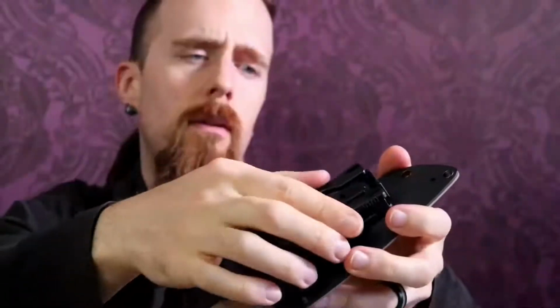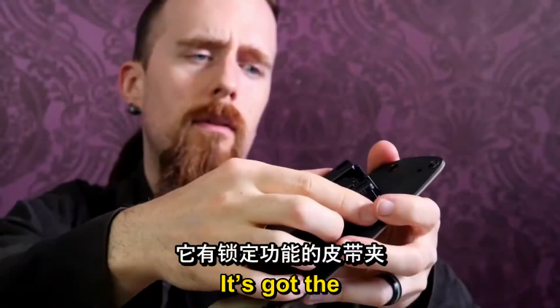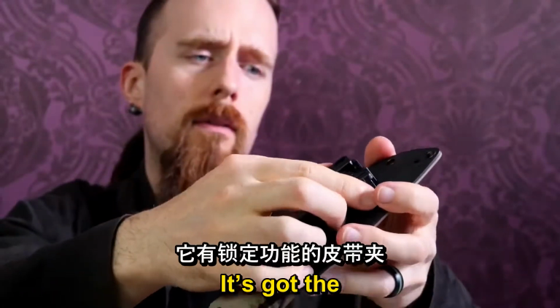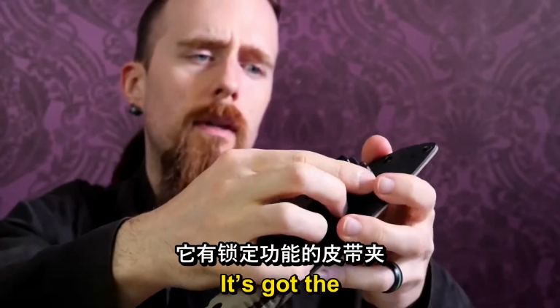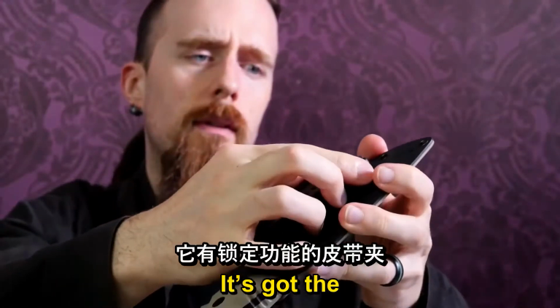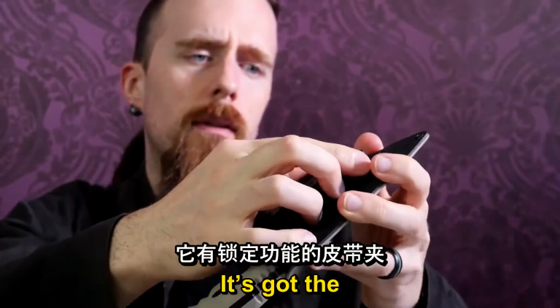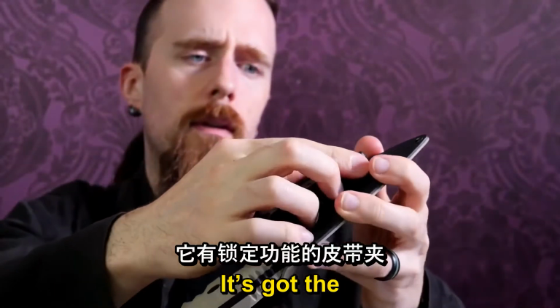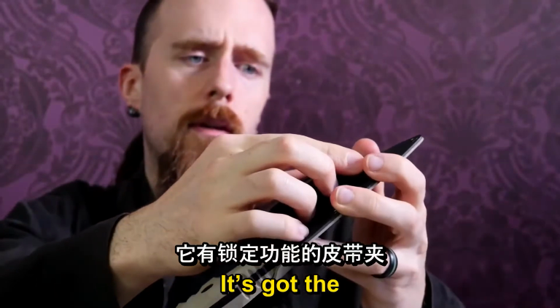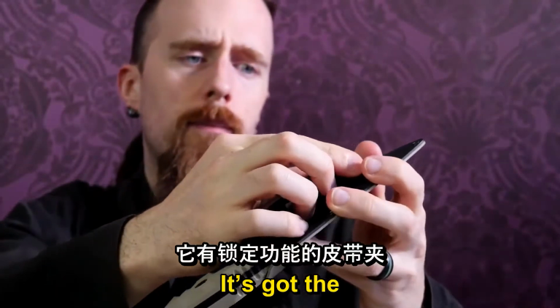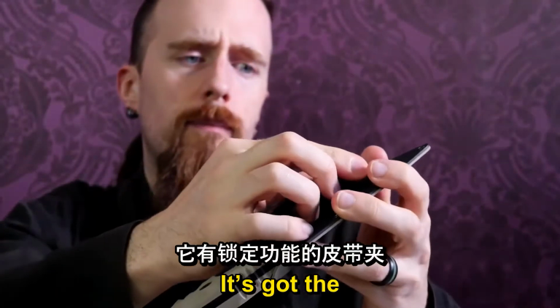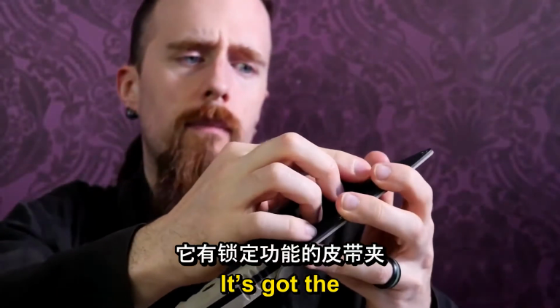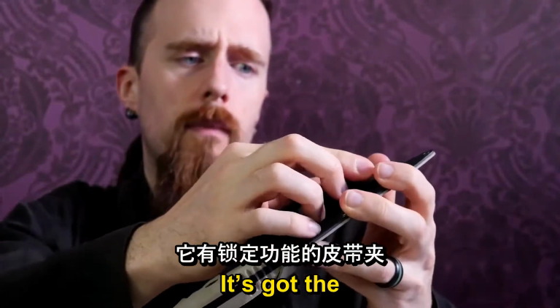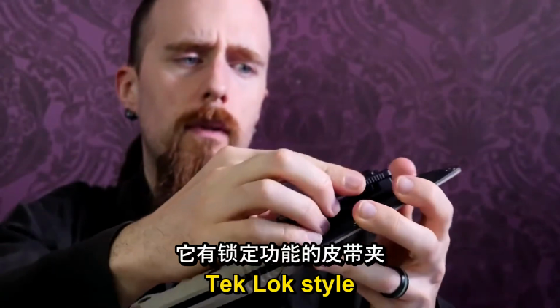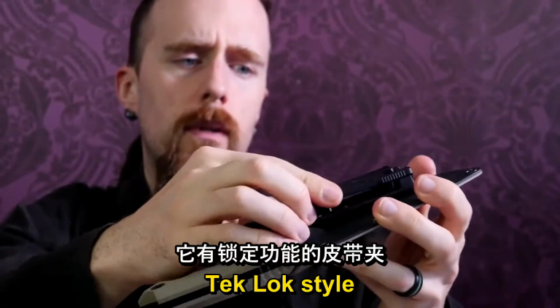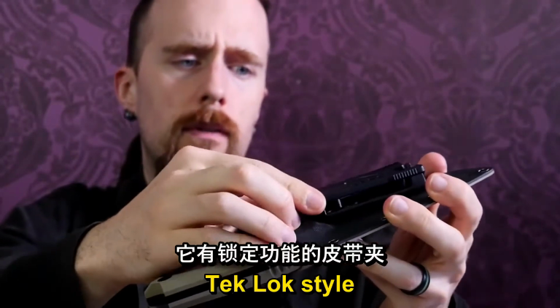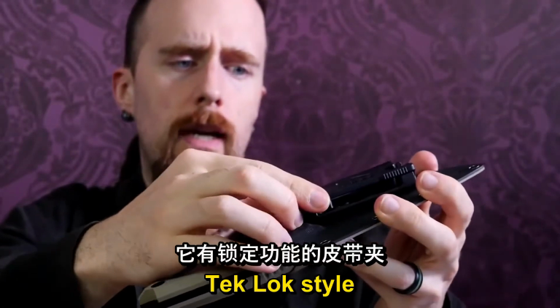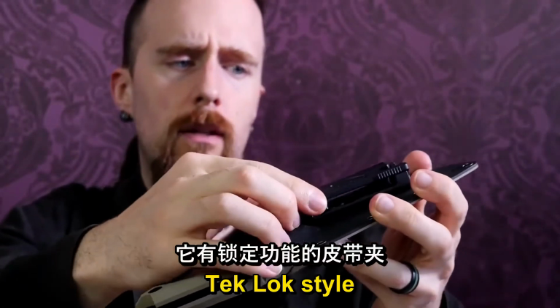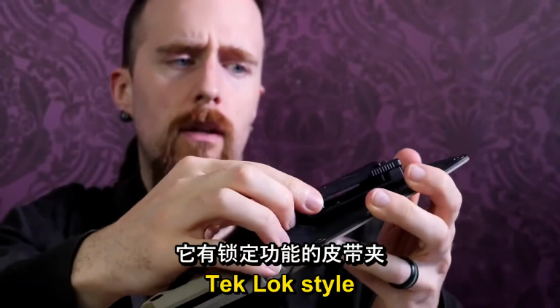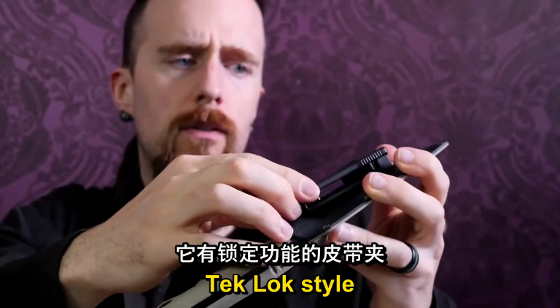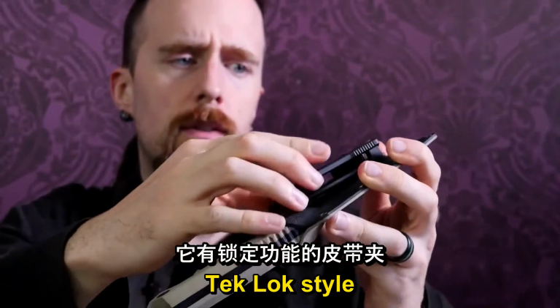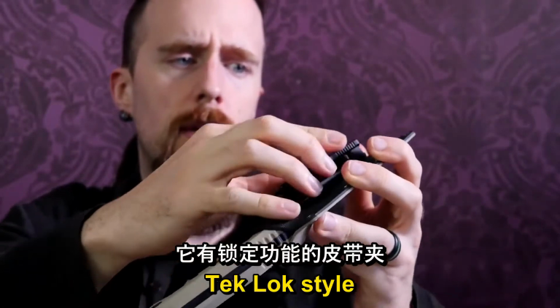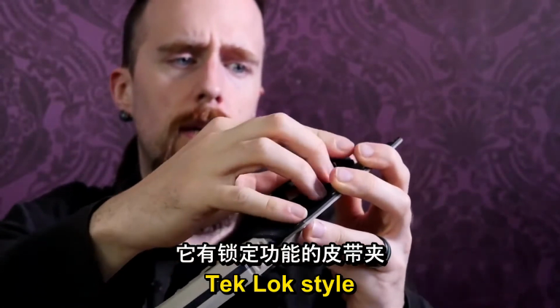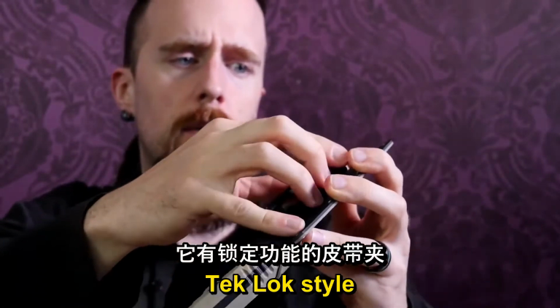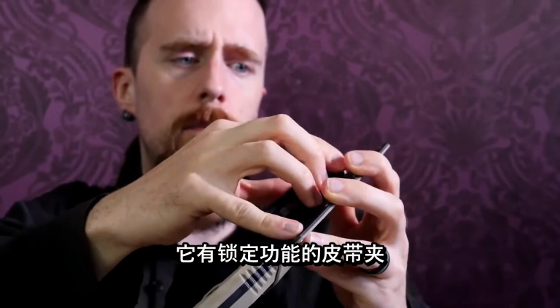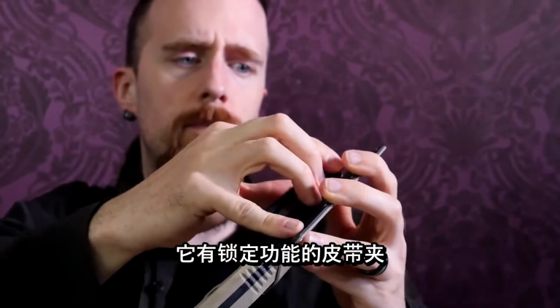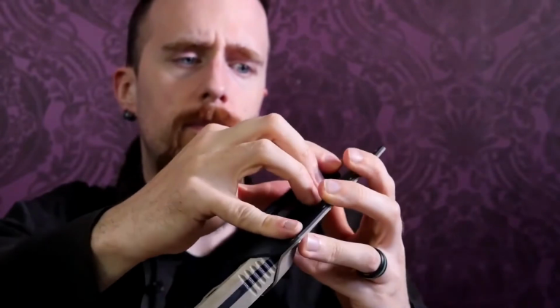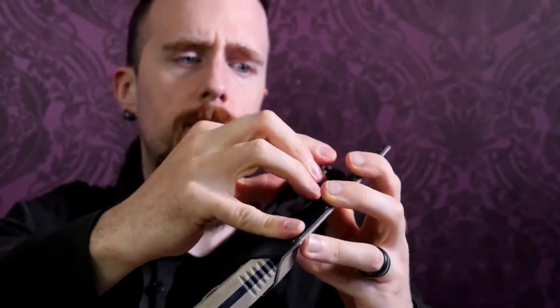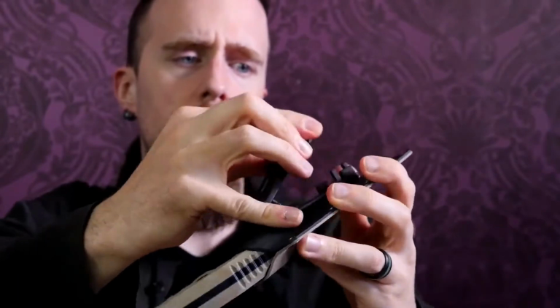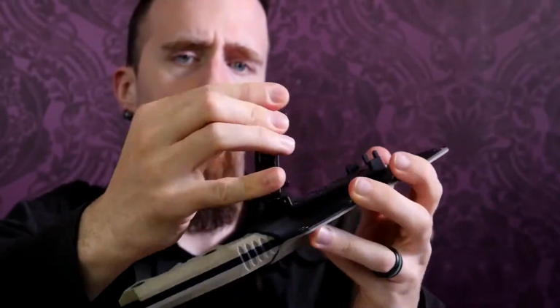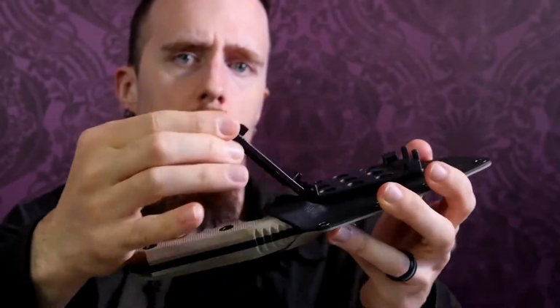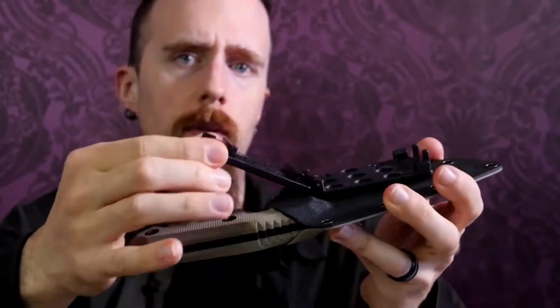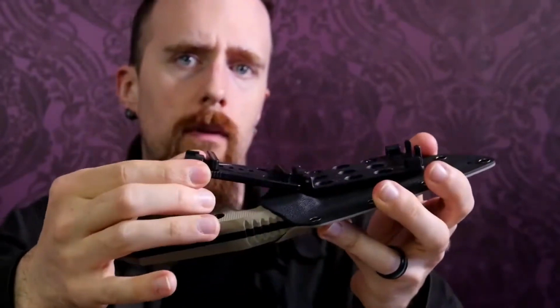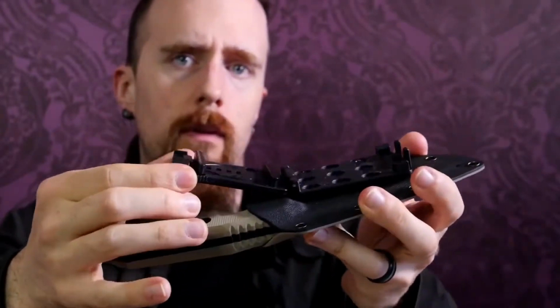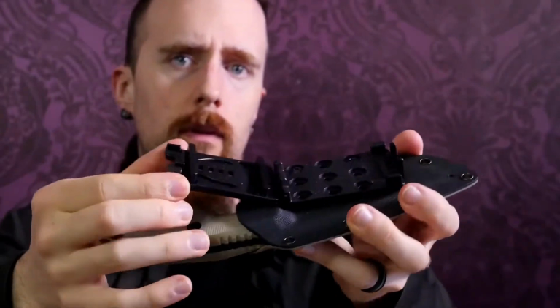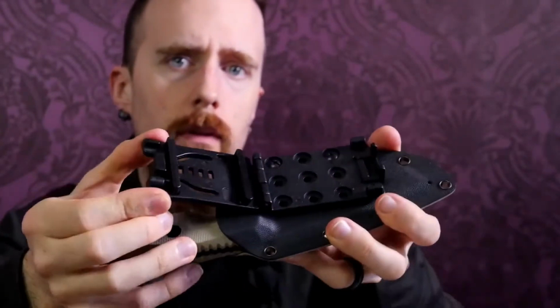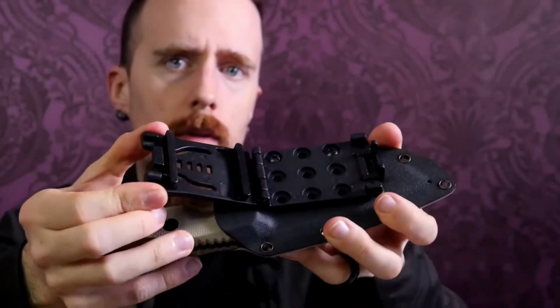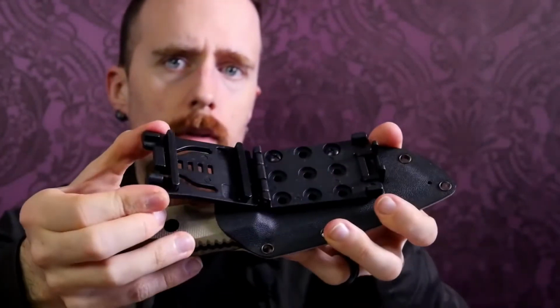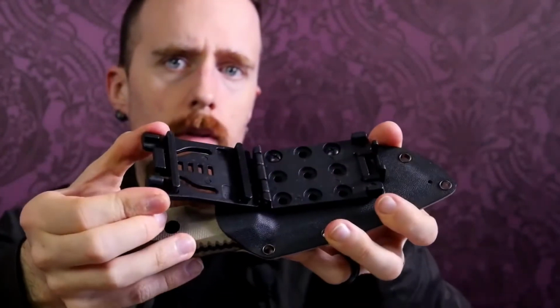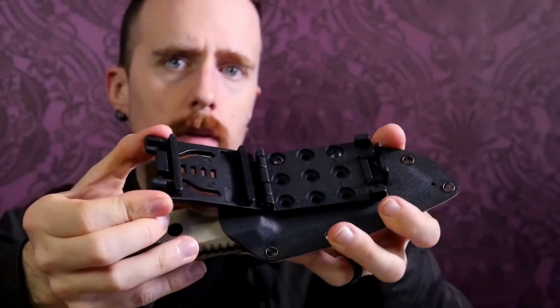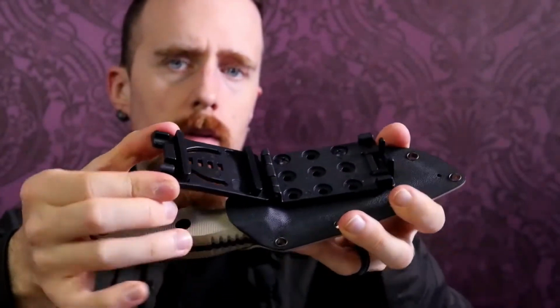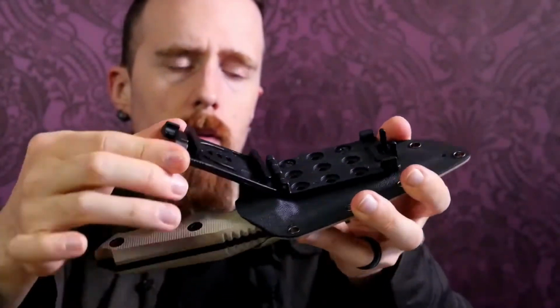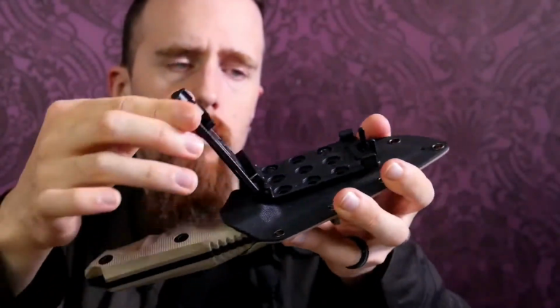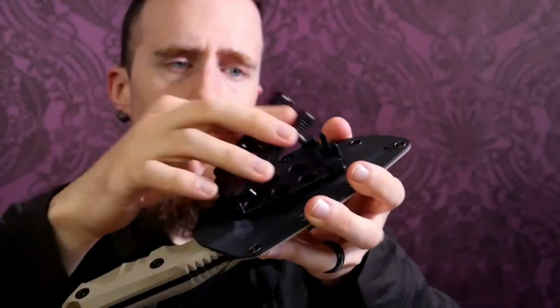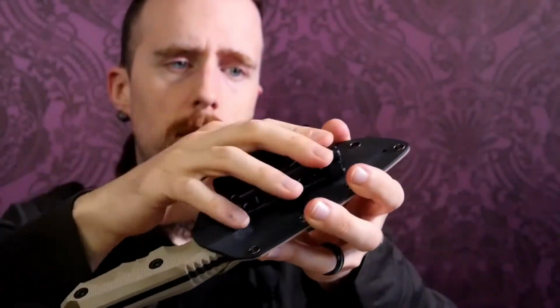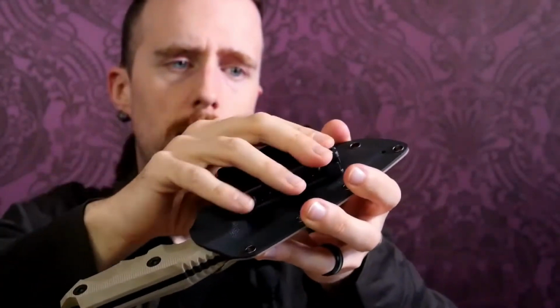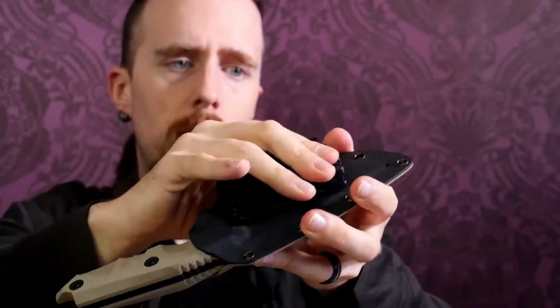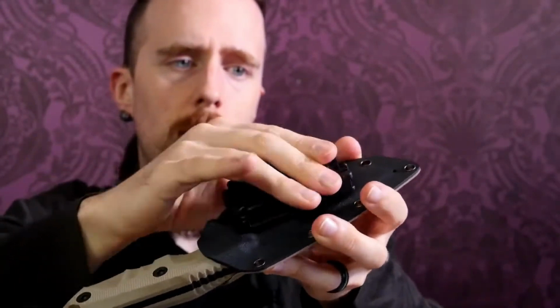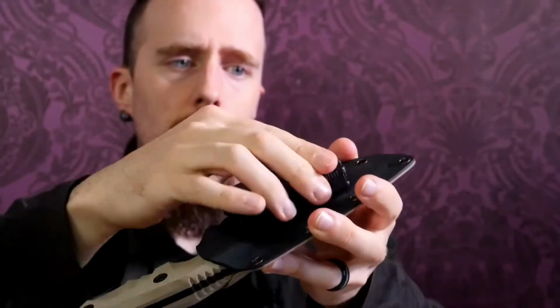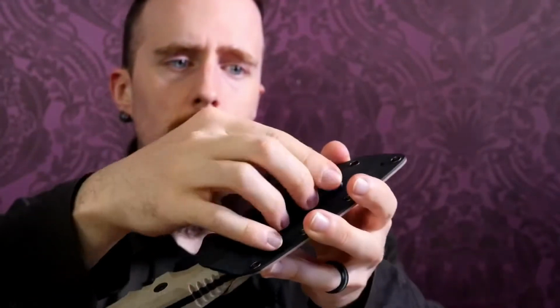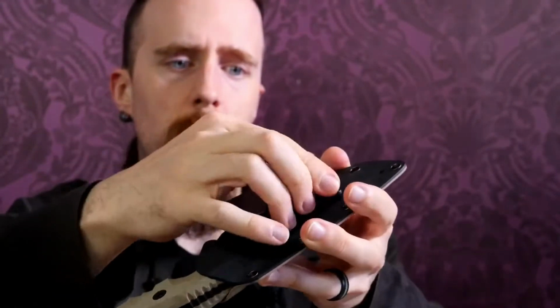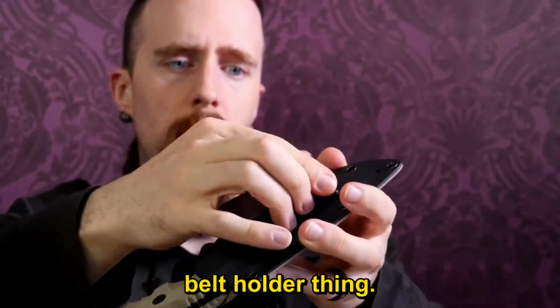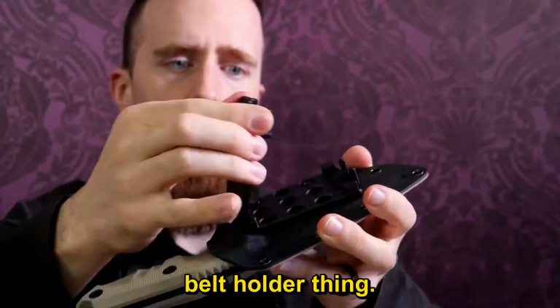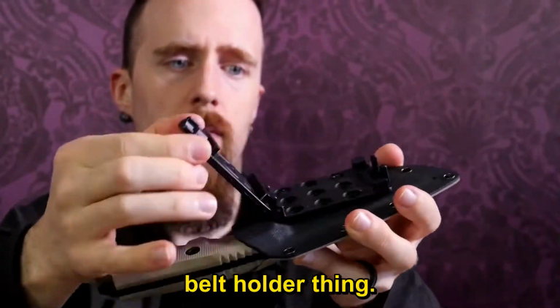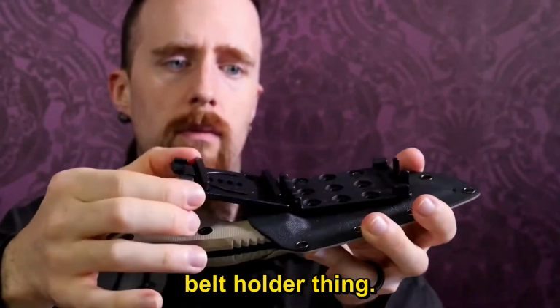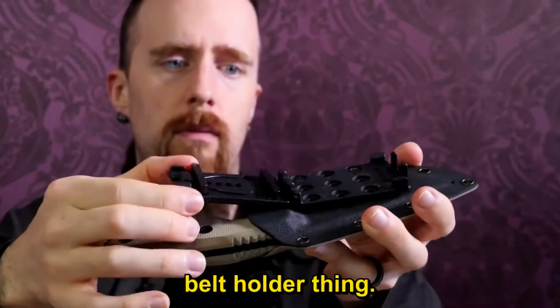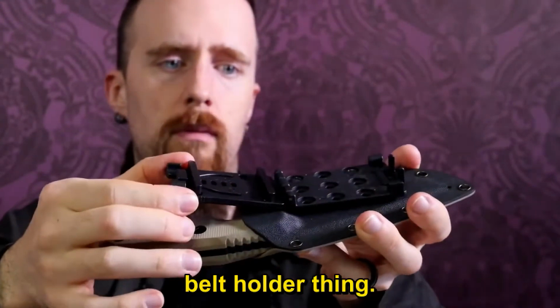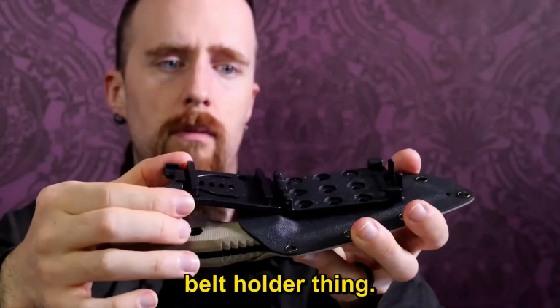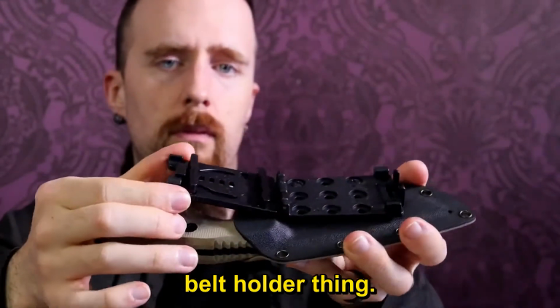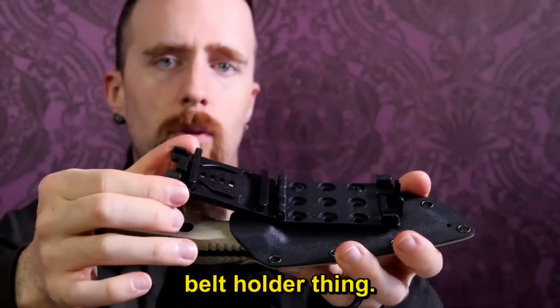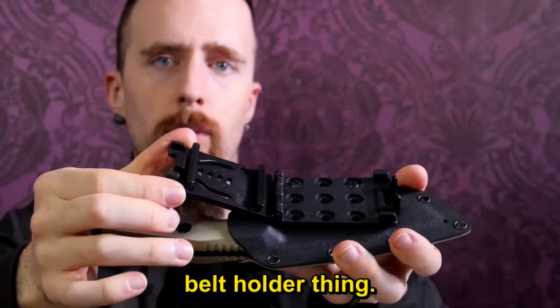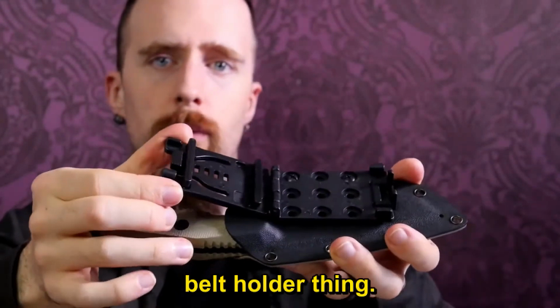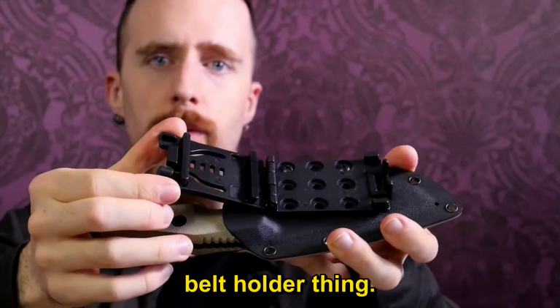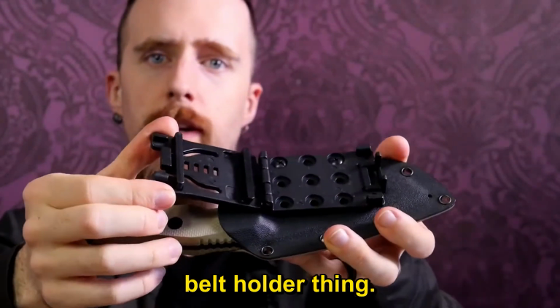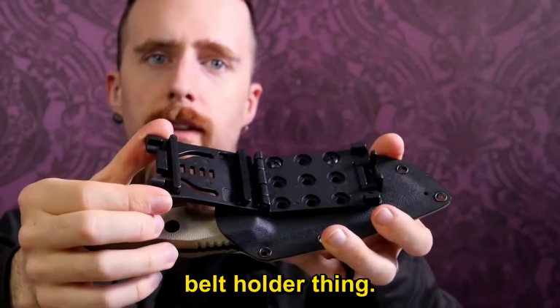It's got the tac-lock style and a belt holder thing.